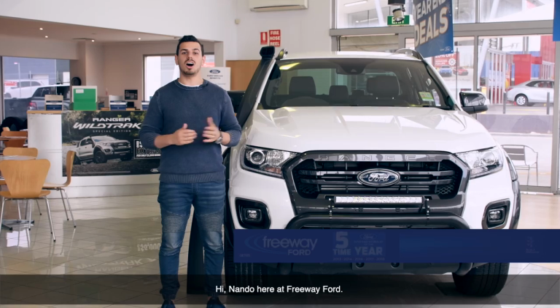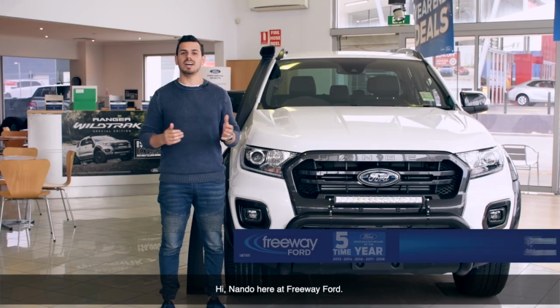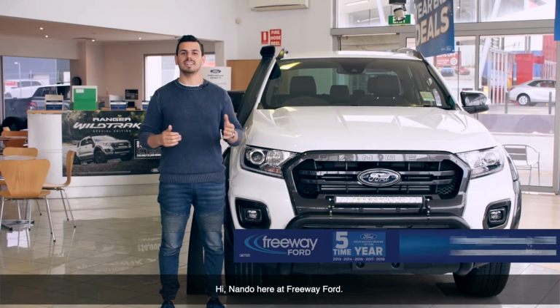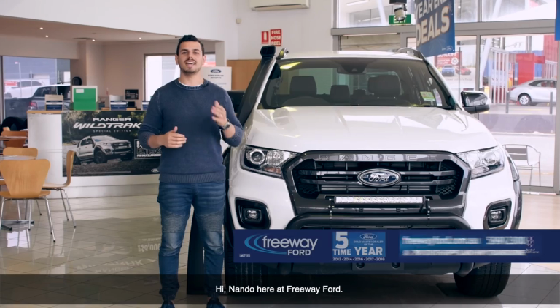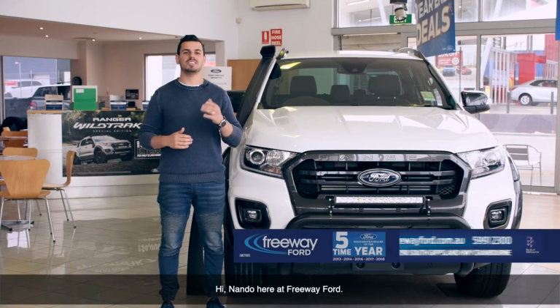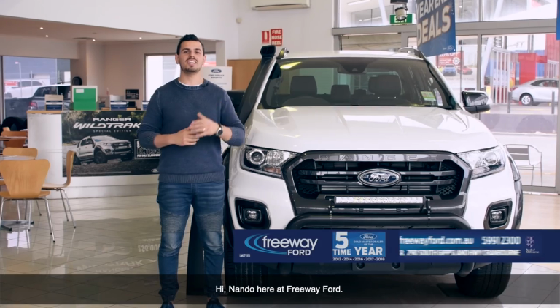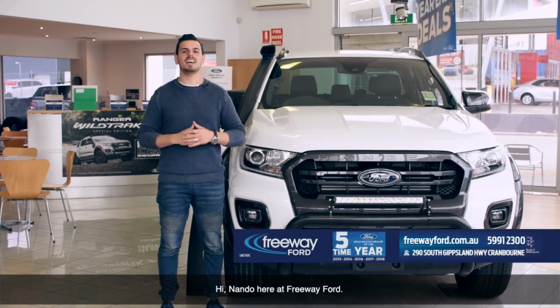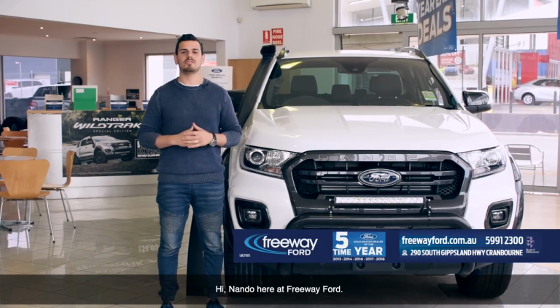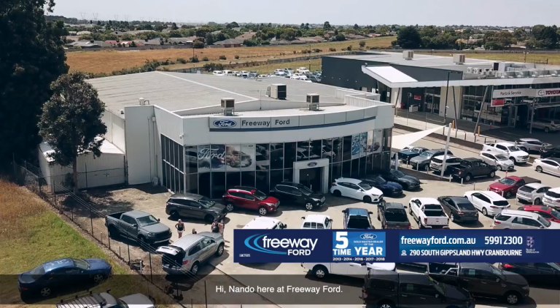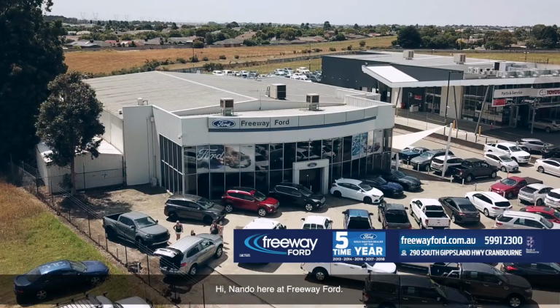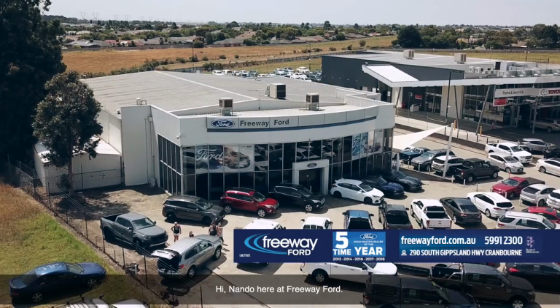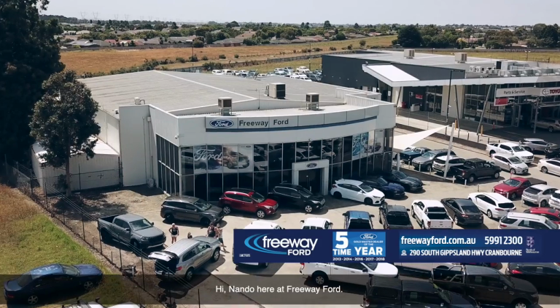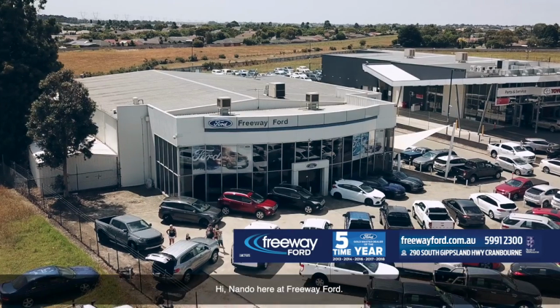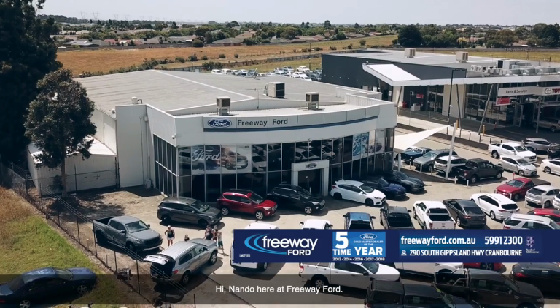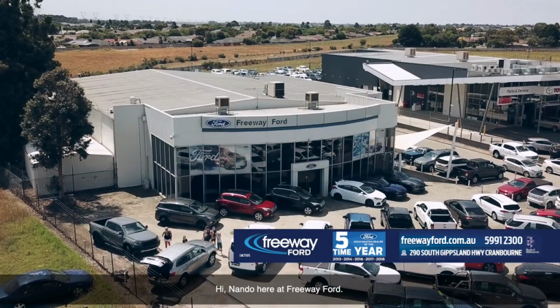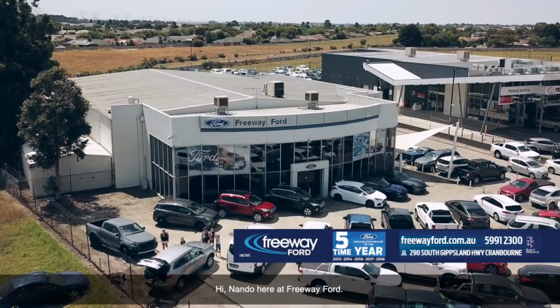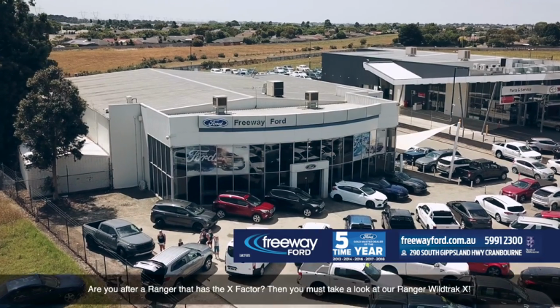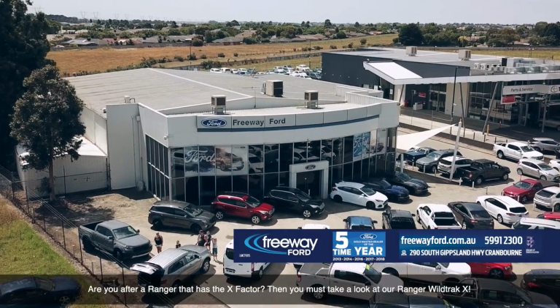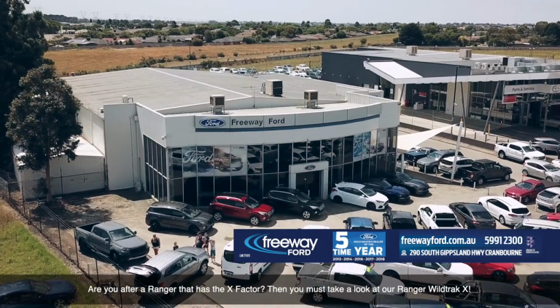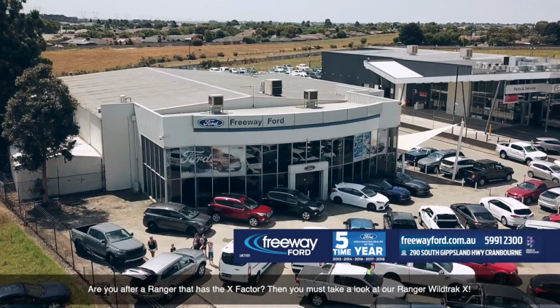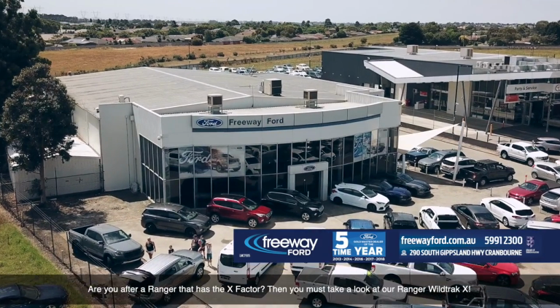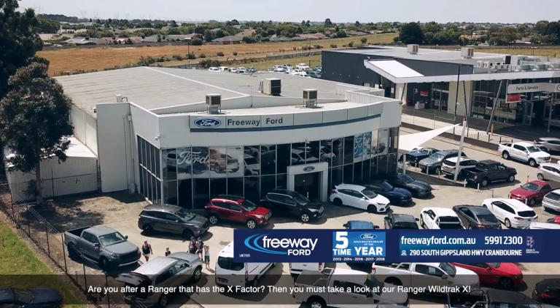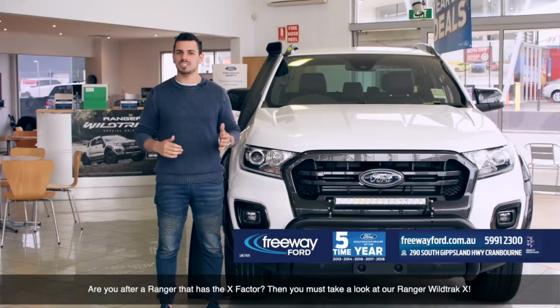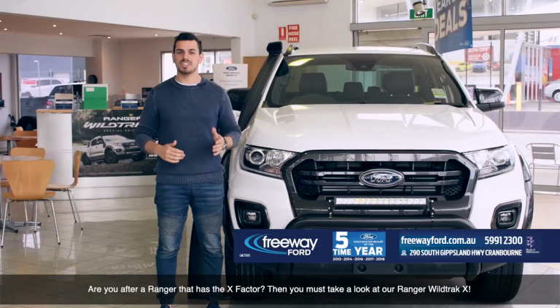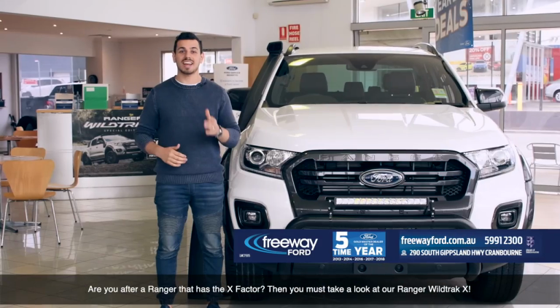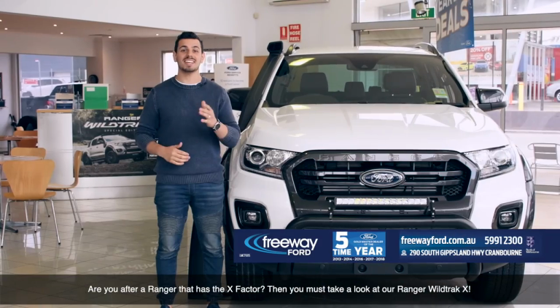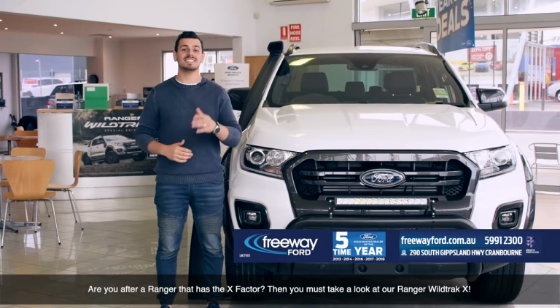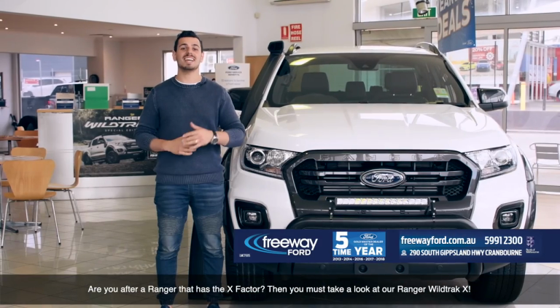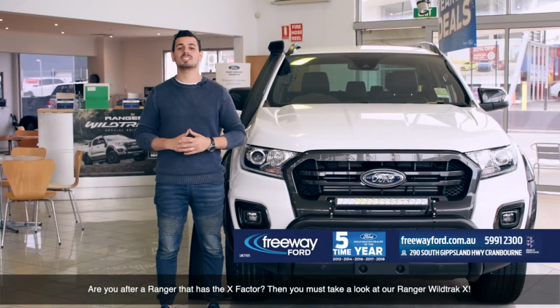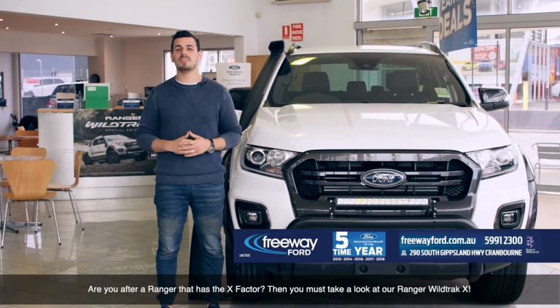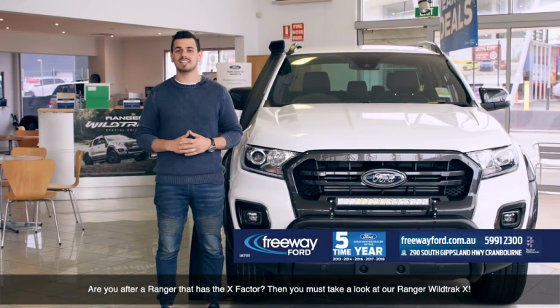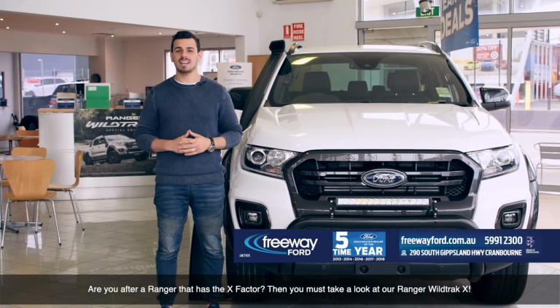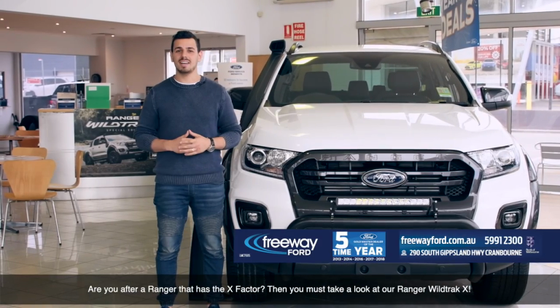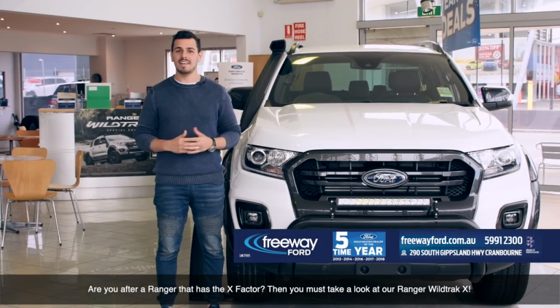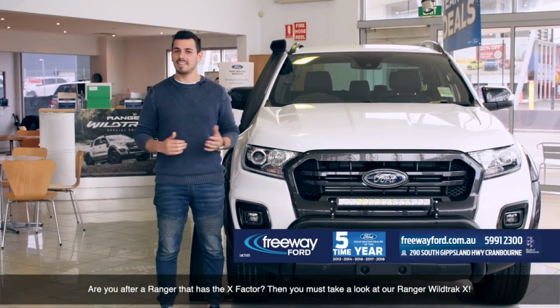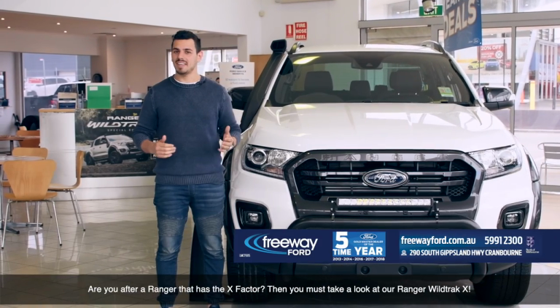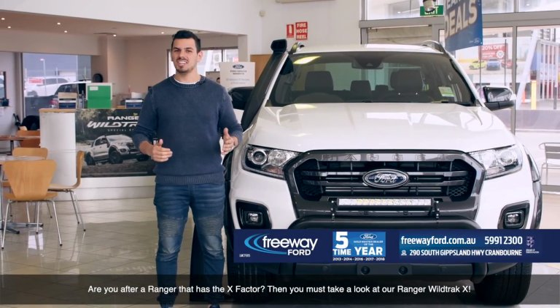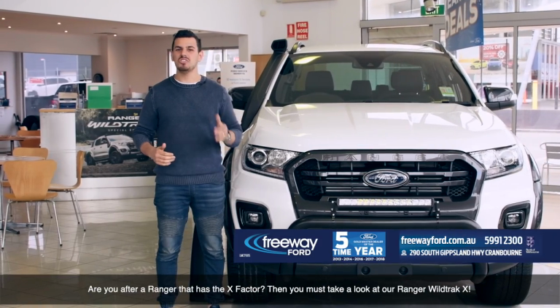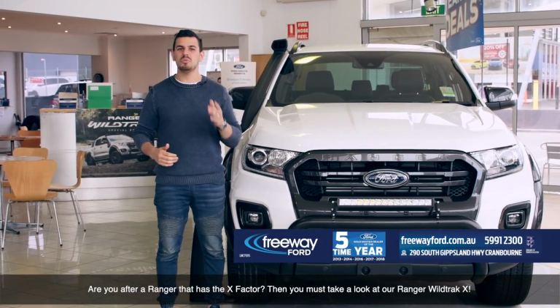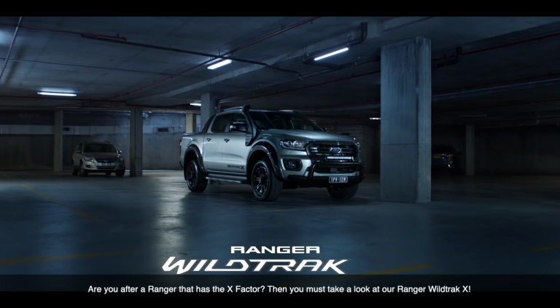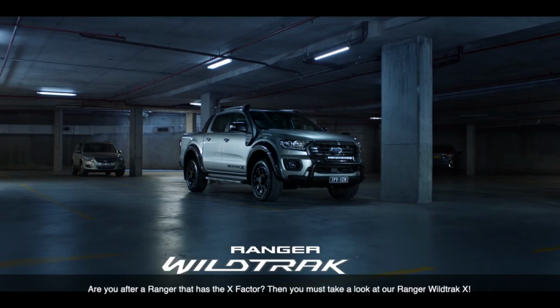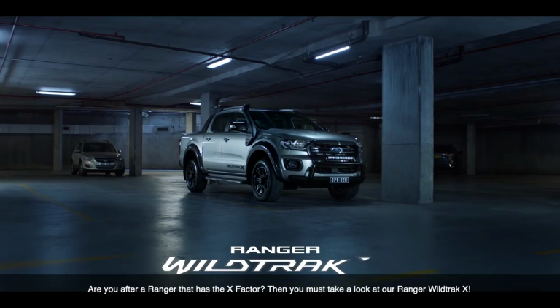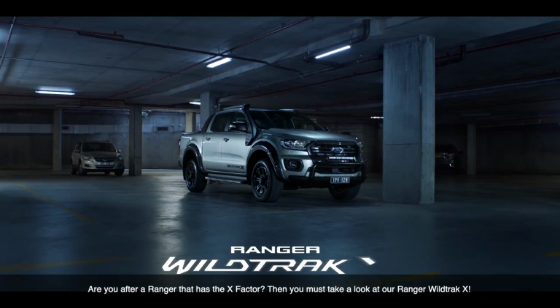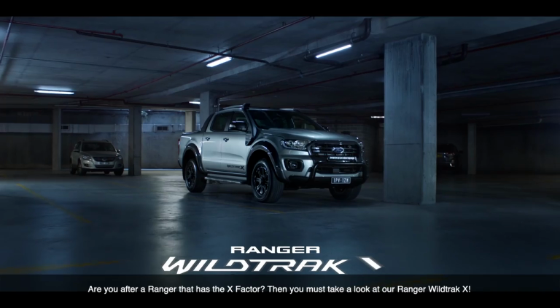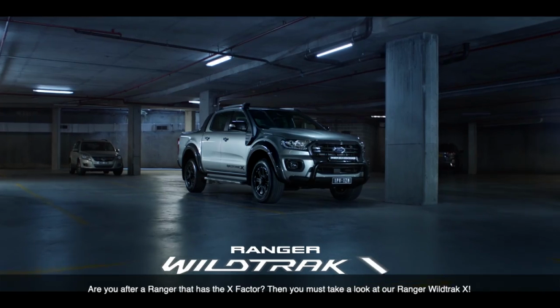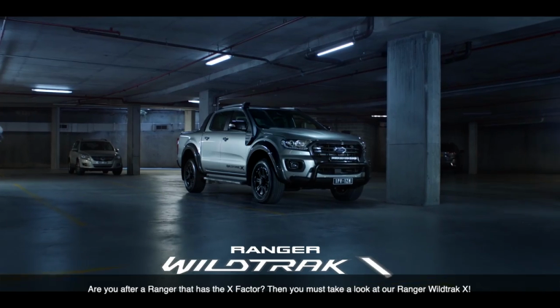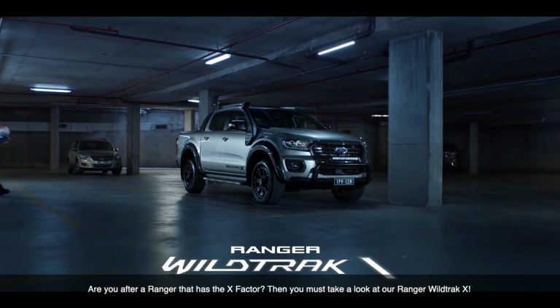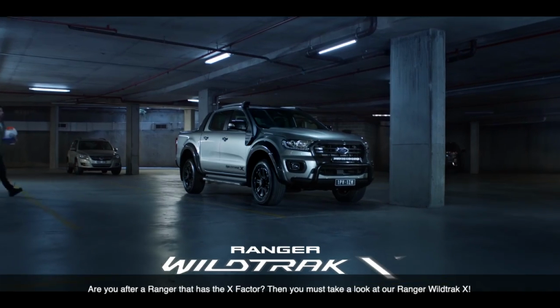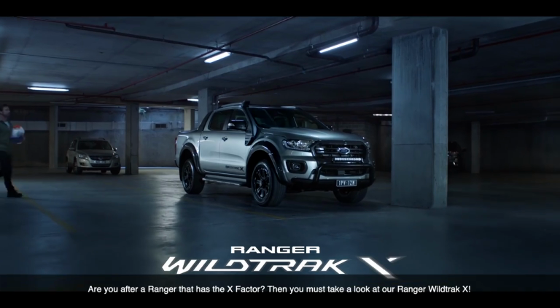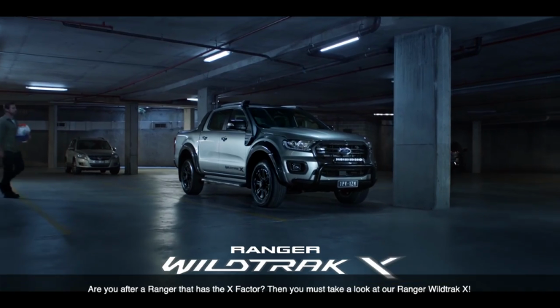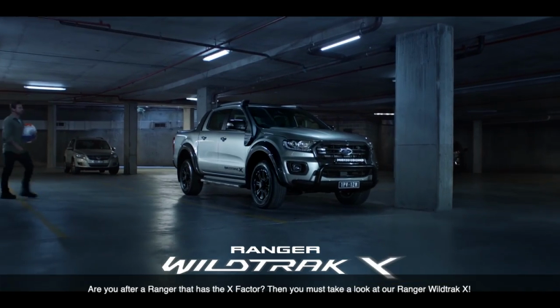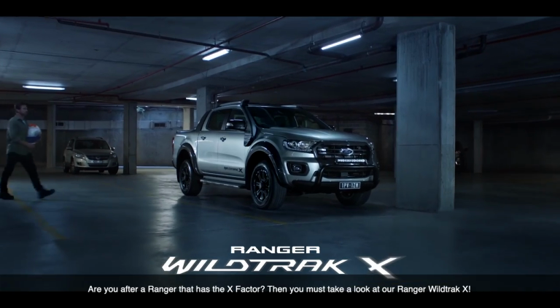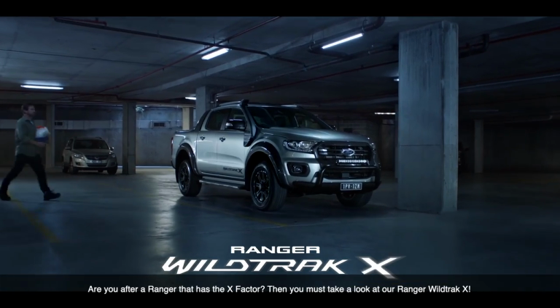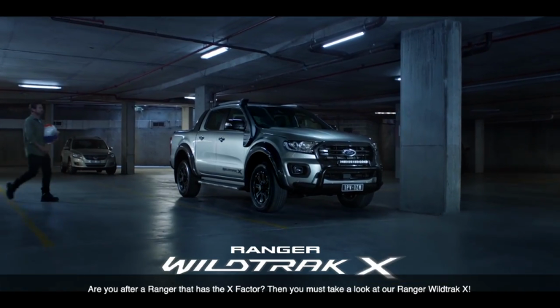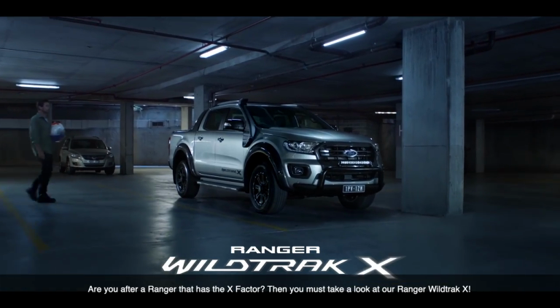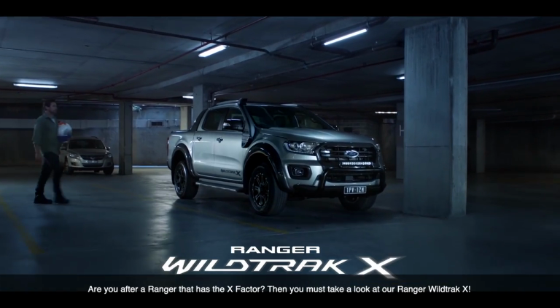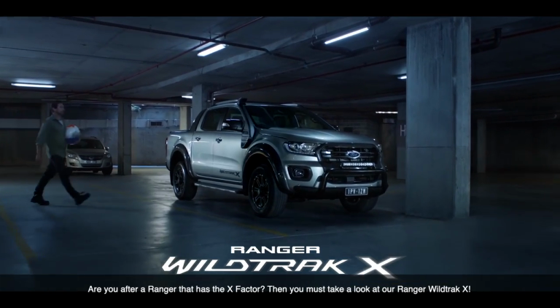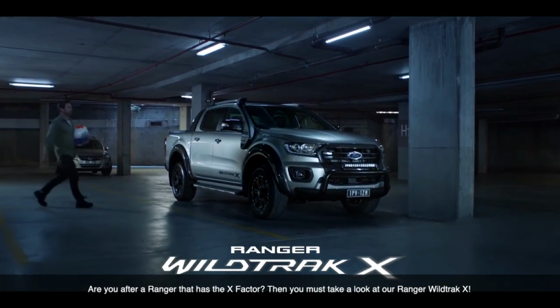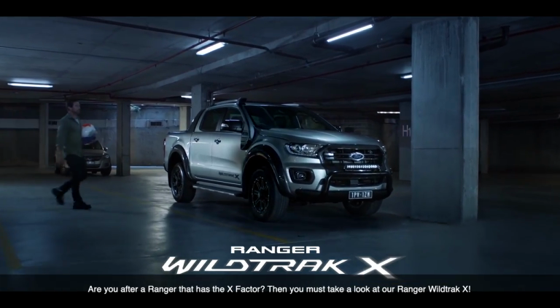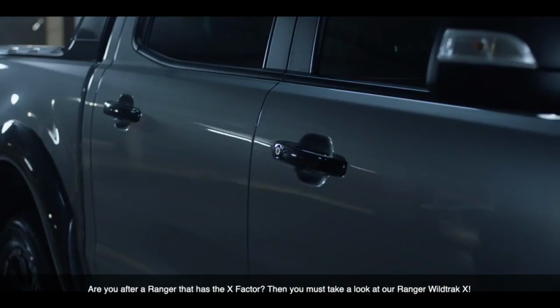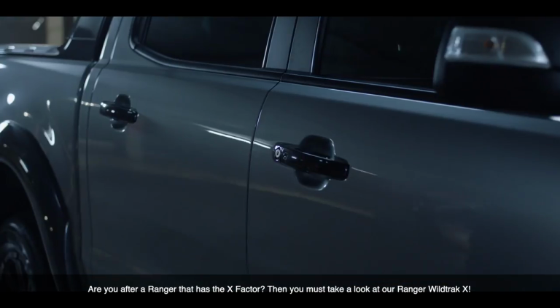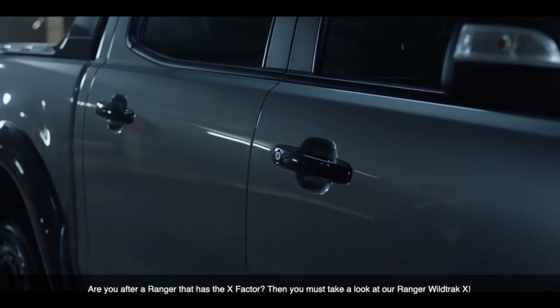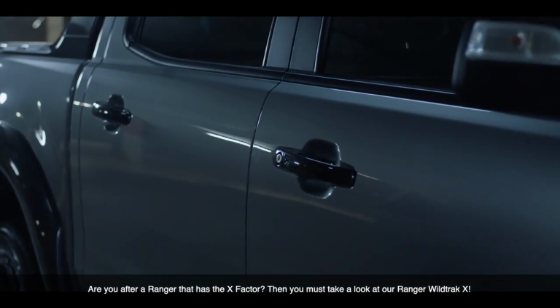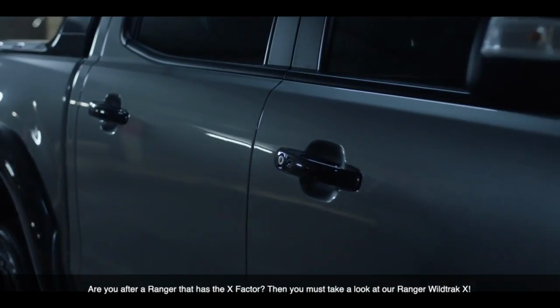Hi, Nando here at Freeway Ford. Are you after a Ranger that has the X Factor? Then you must take a look at the Ranger Wildtrak X.